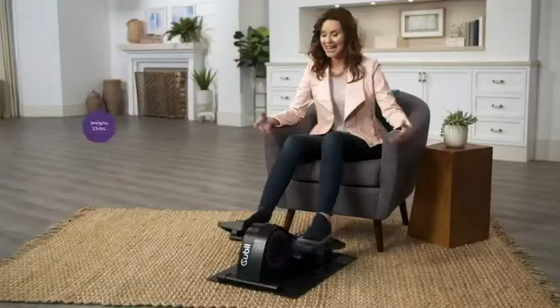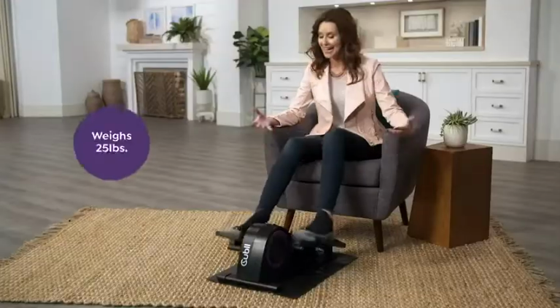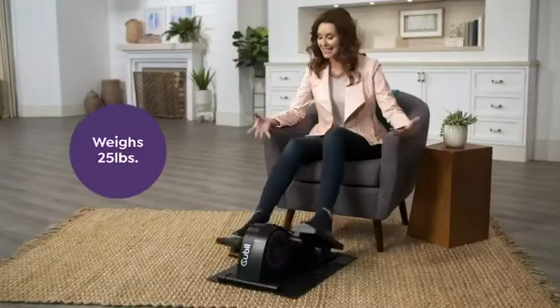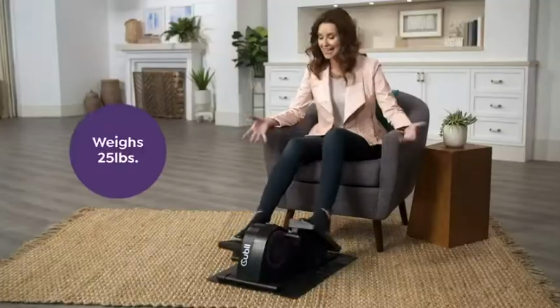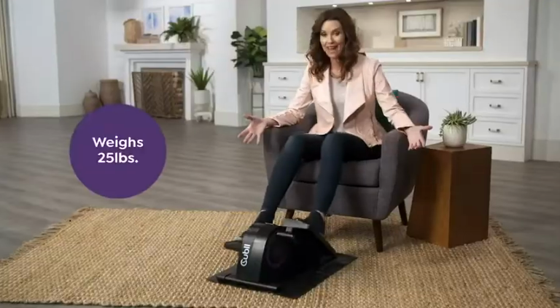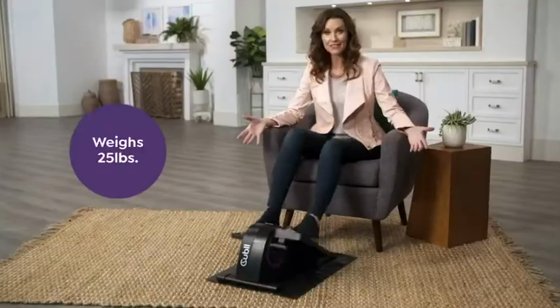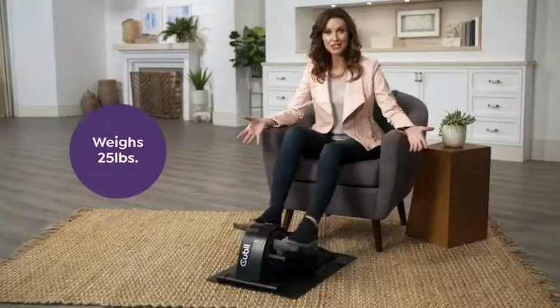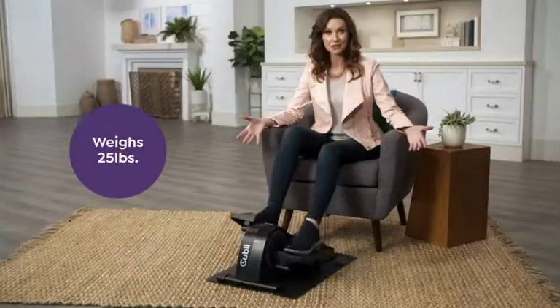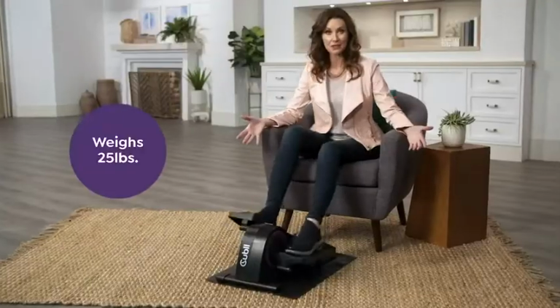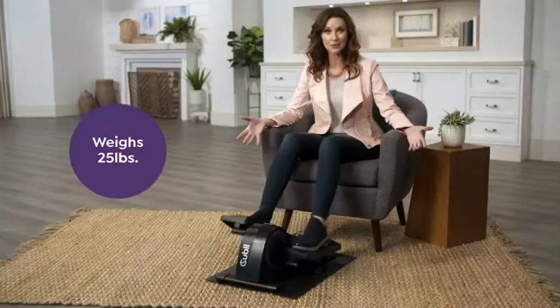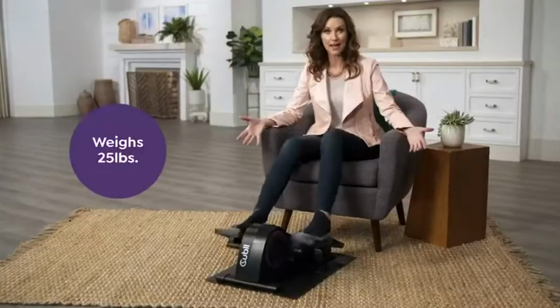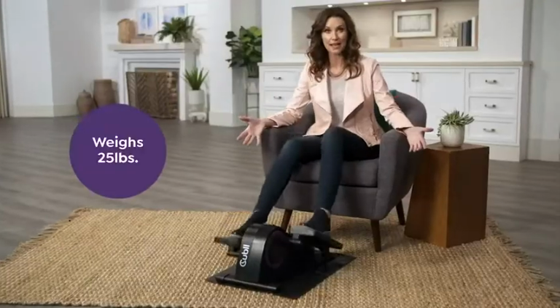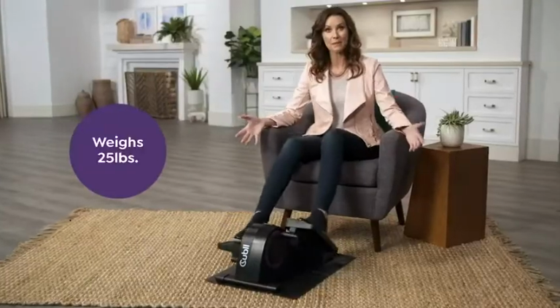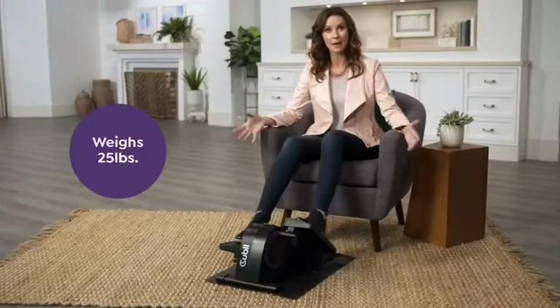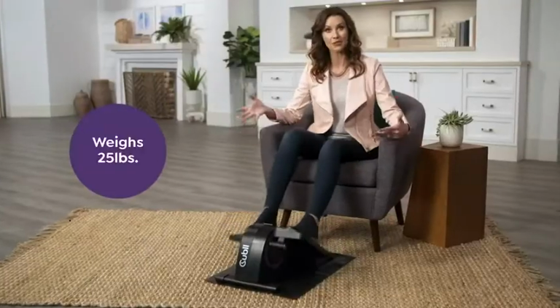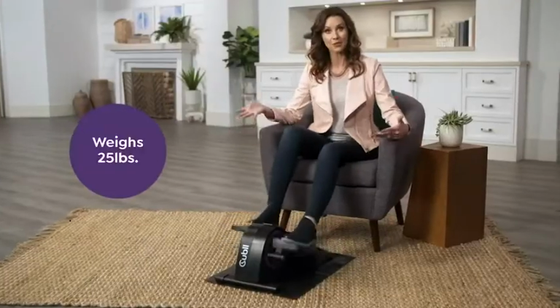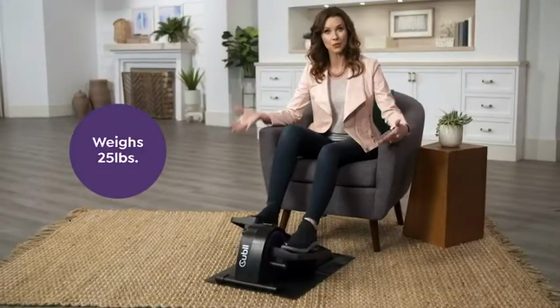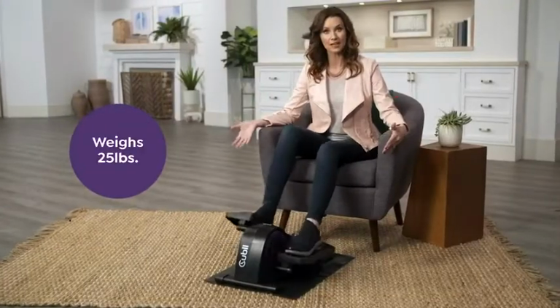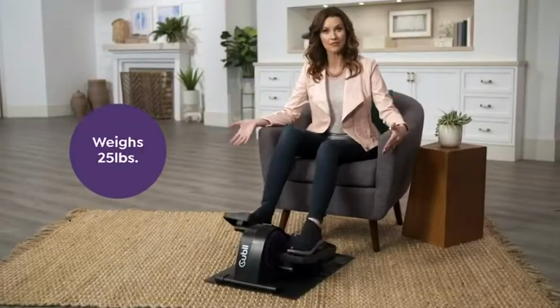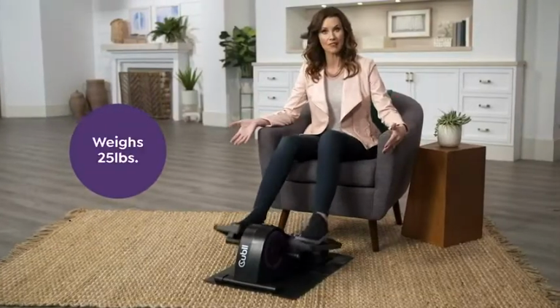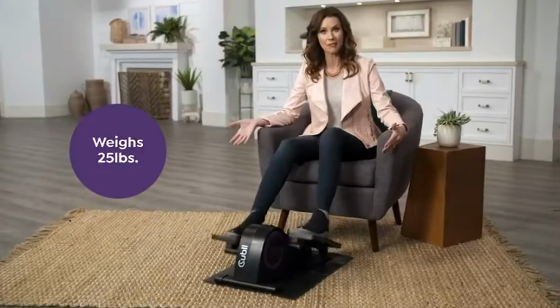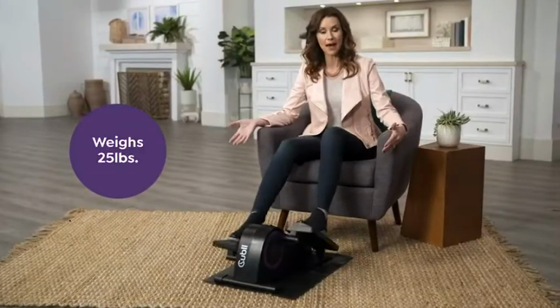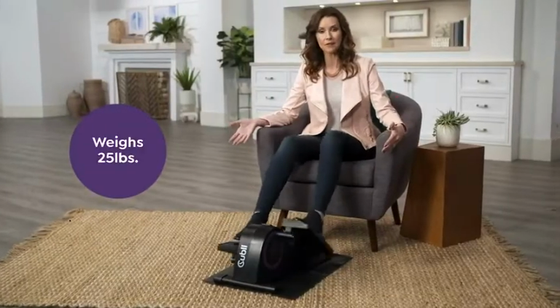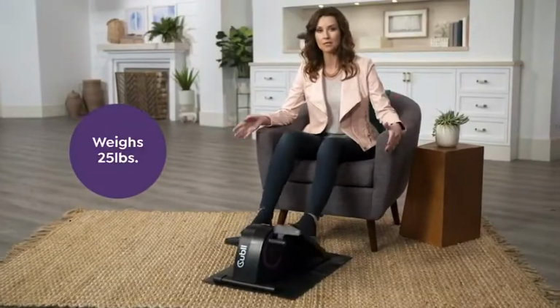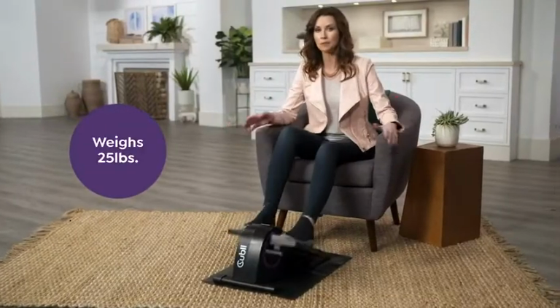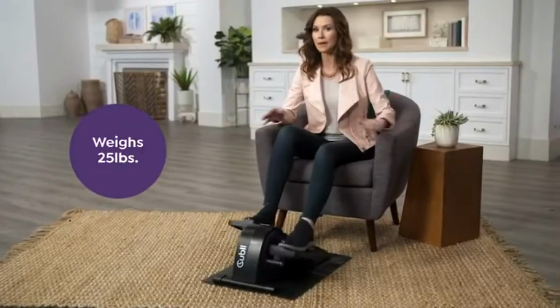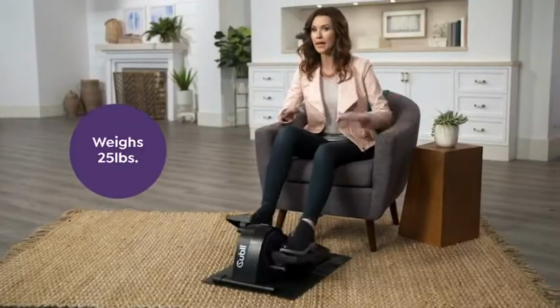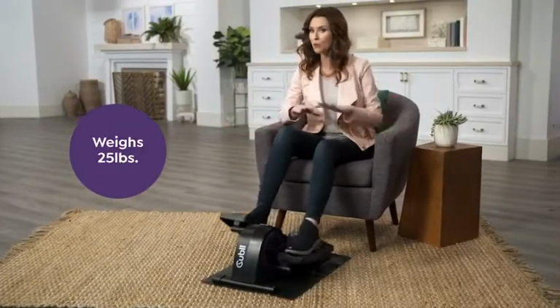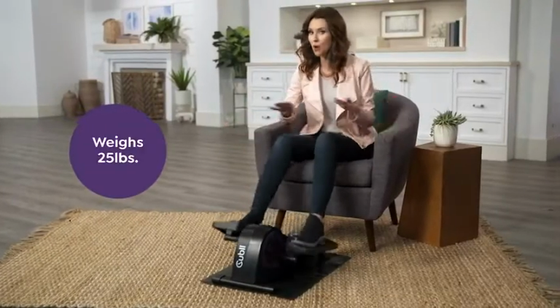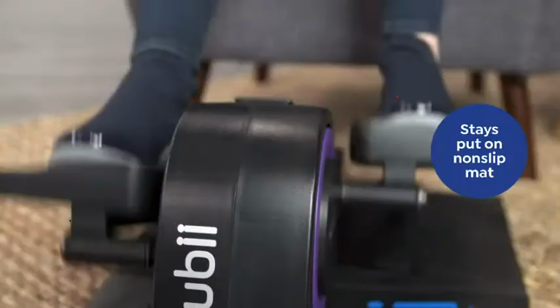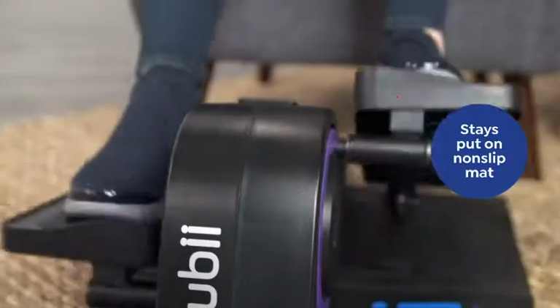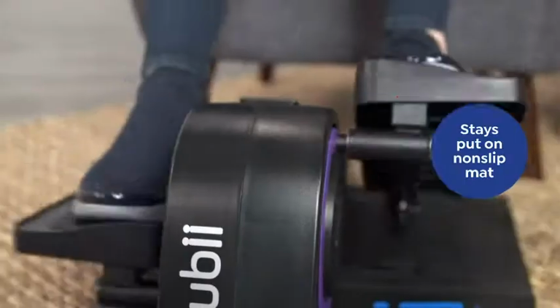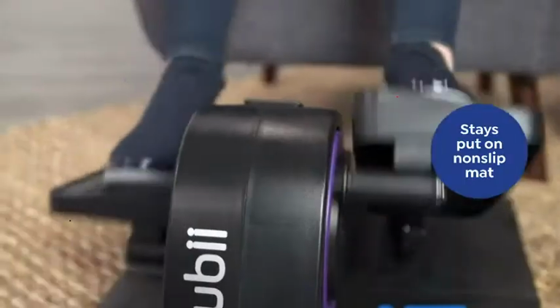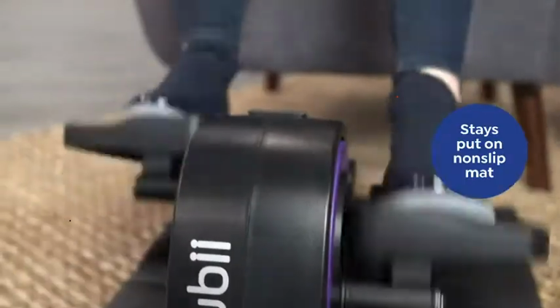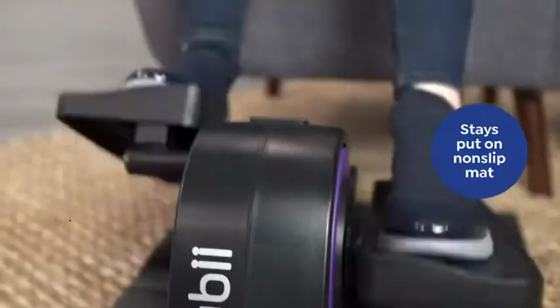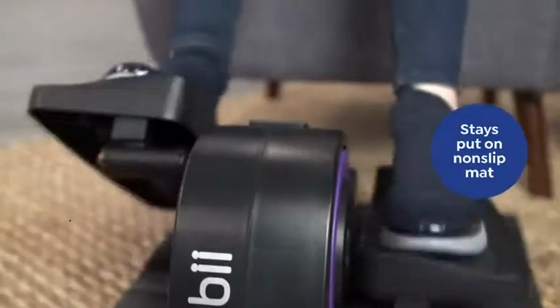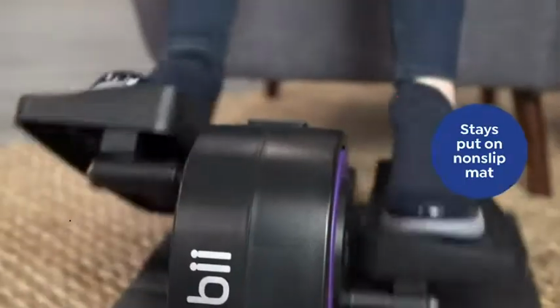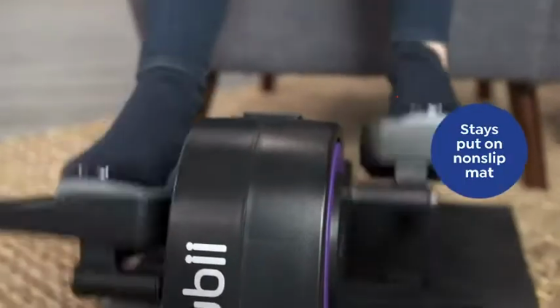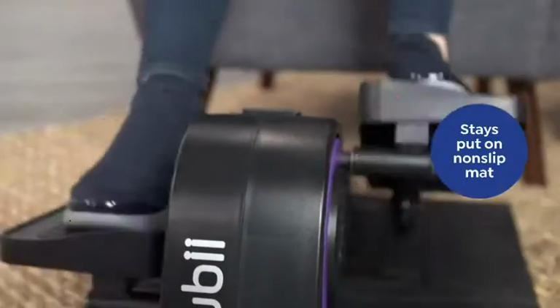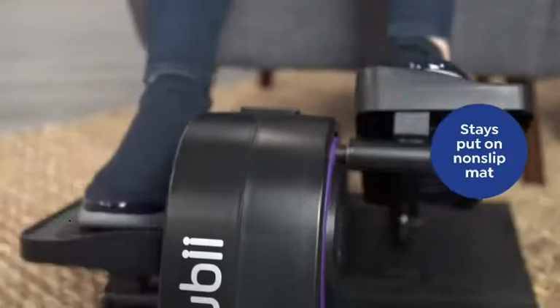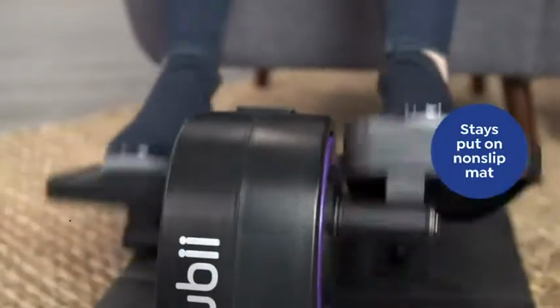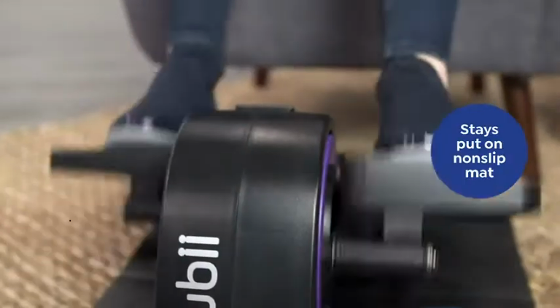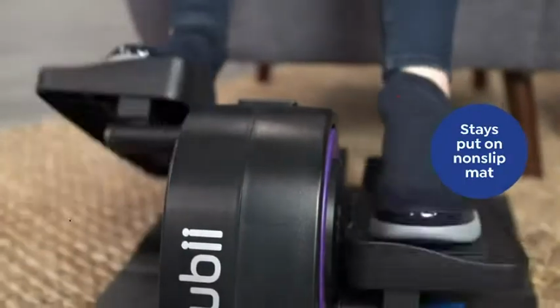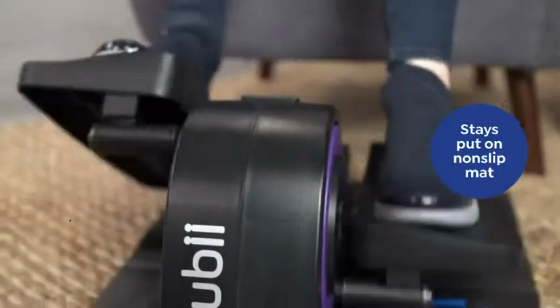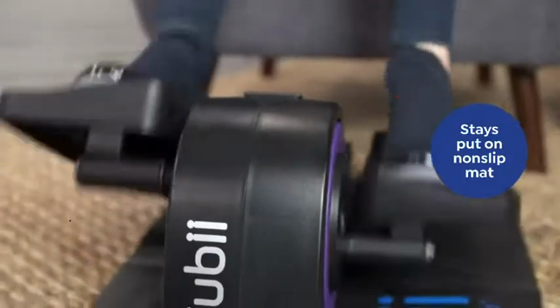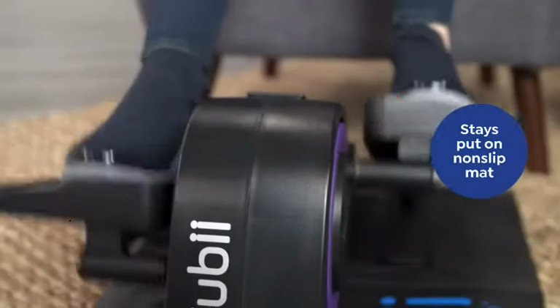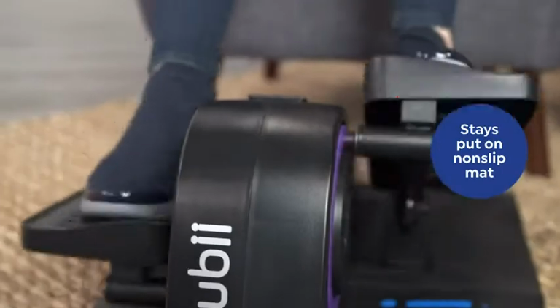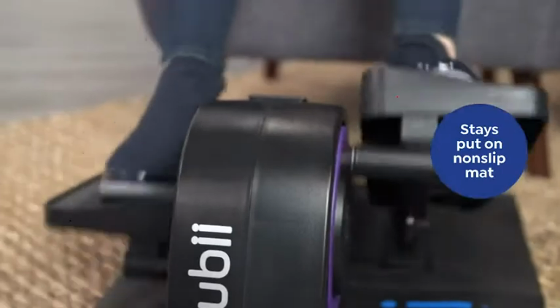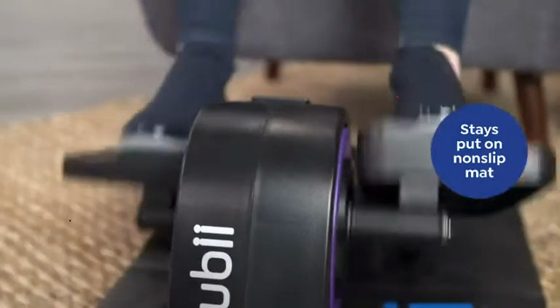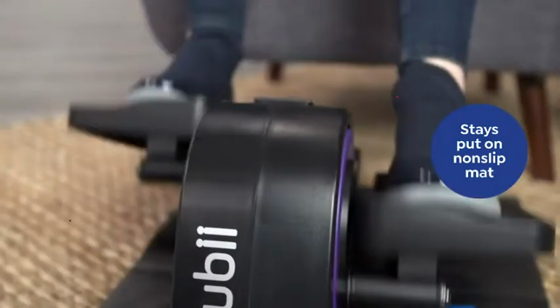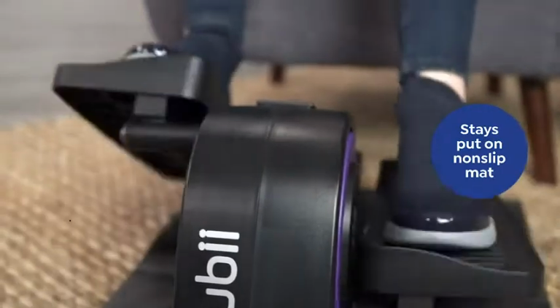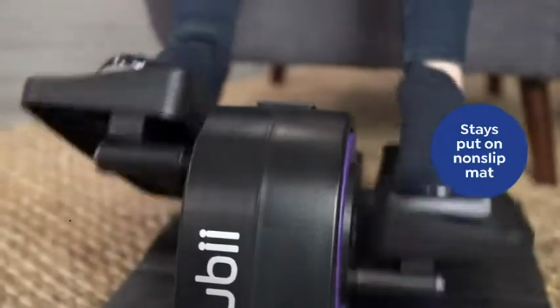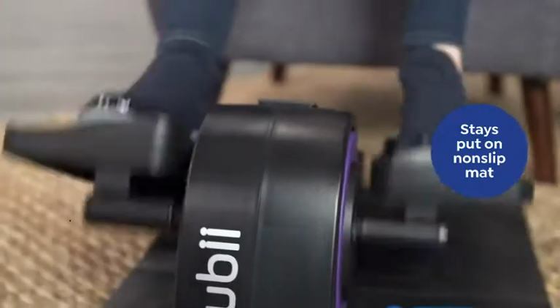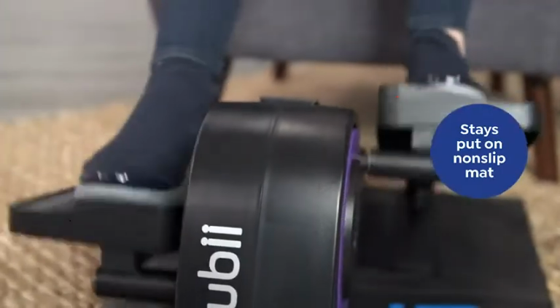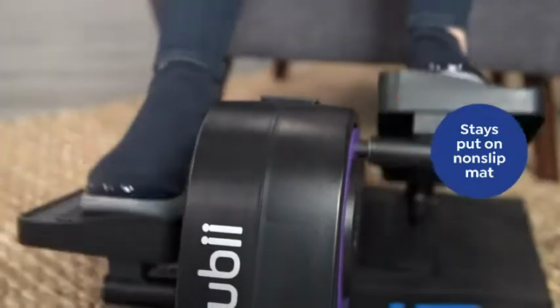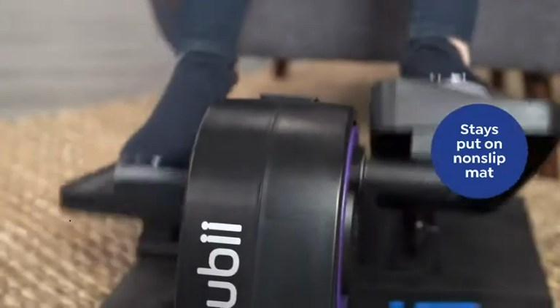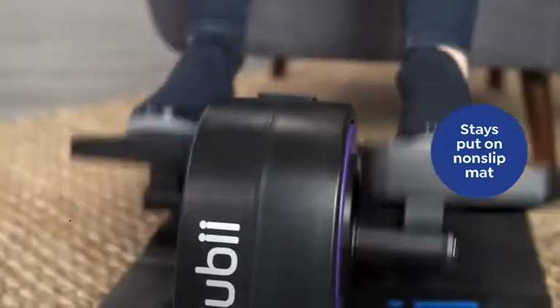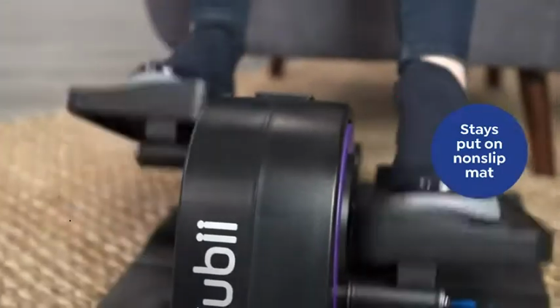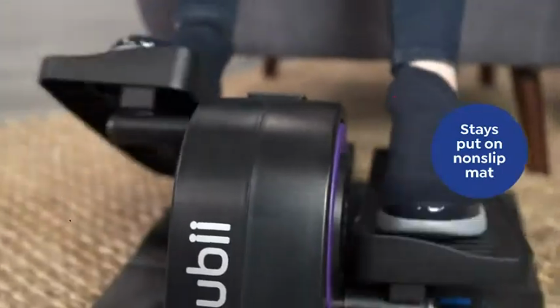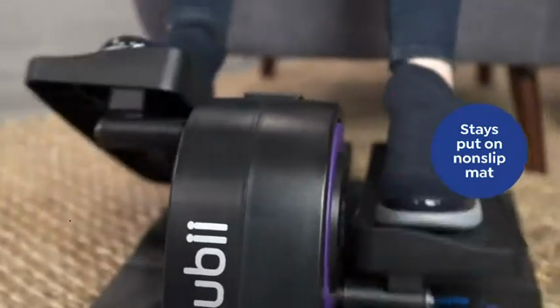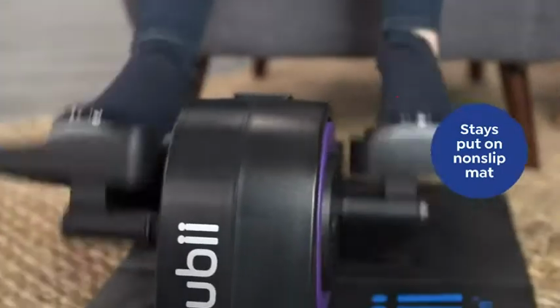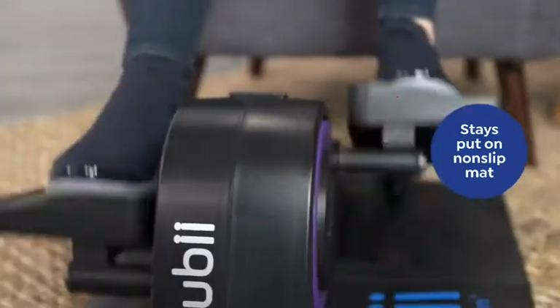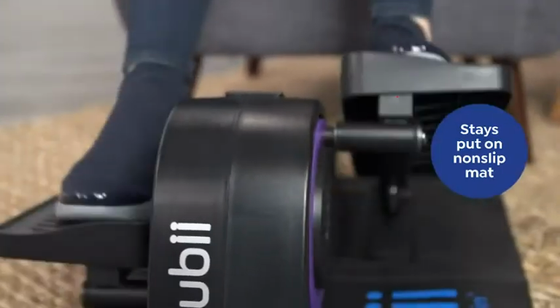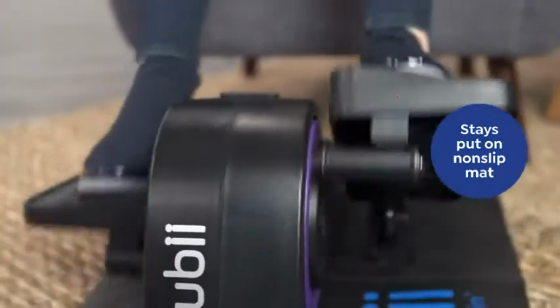It's heavy duty, weighing about 25 pounds, but it won't move around once it's placed thanks to the convenient non-slip mat.